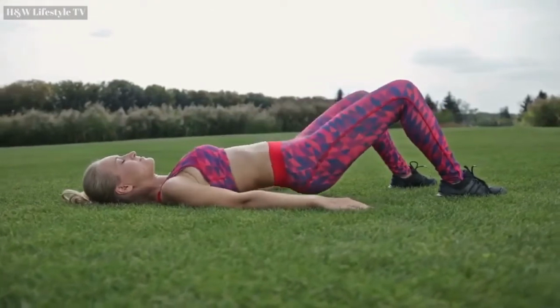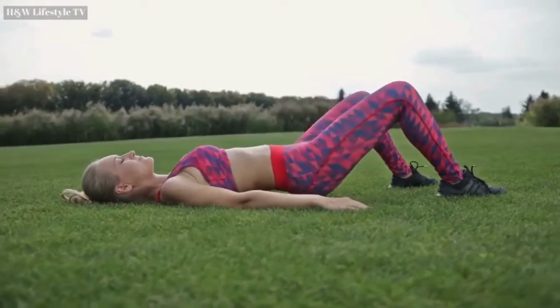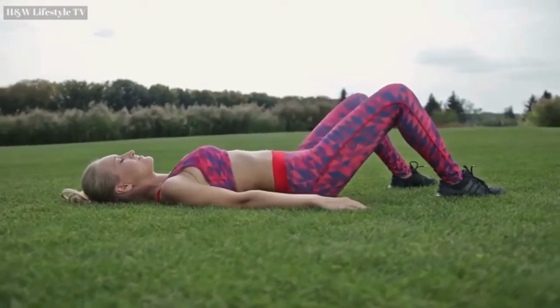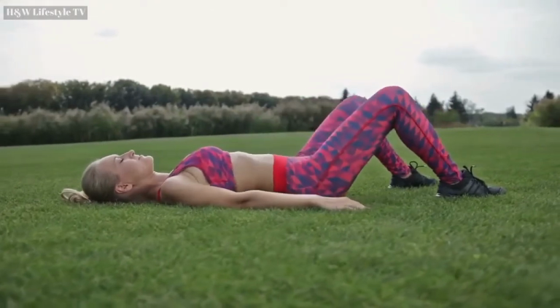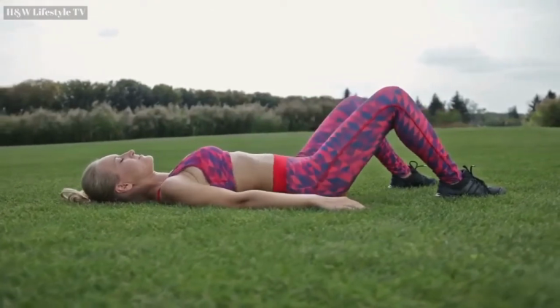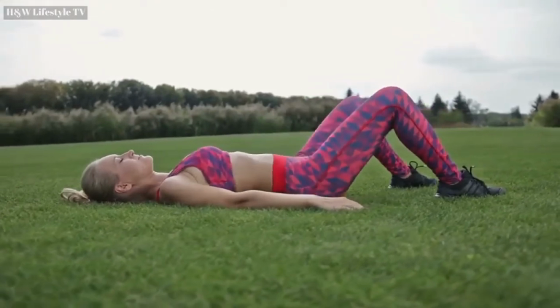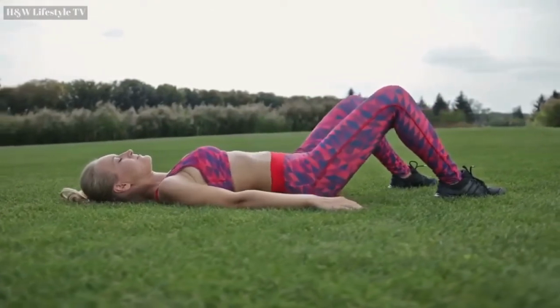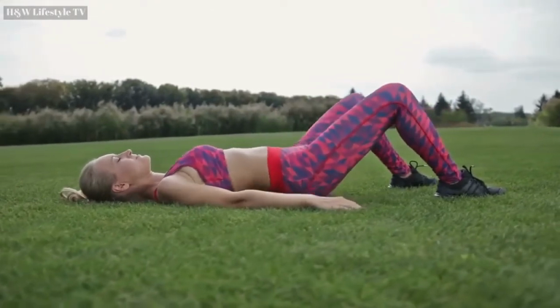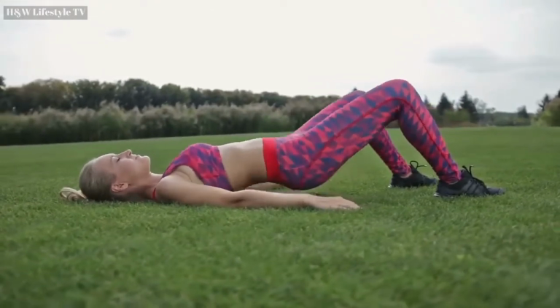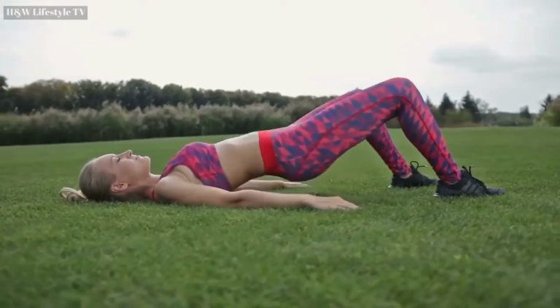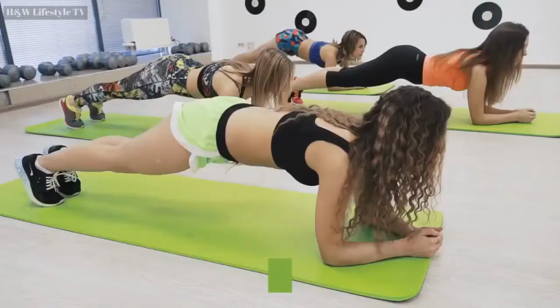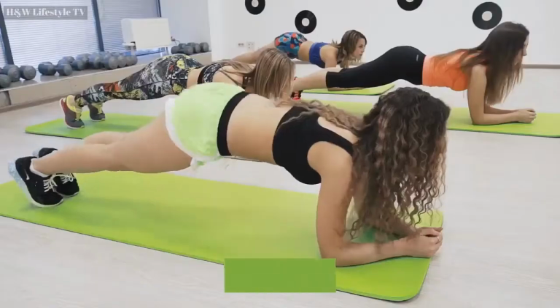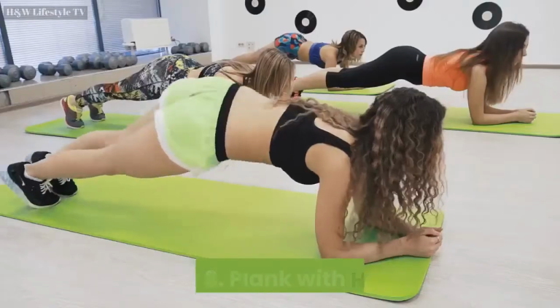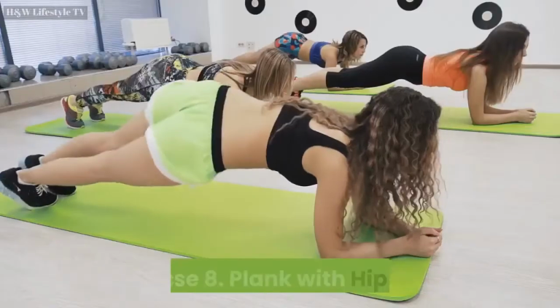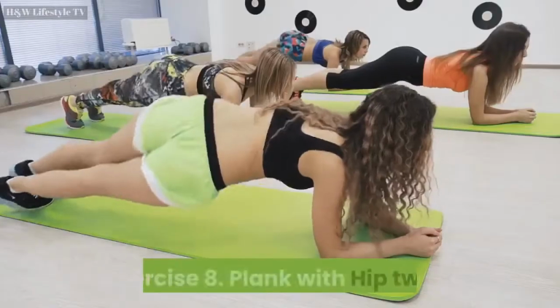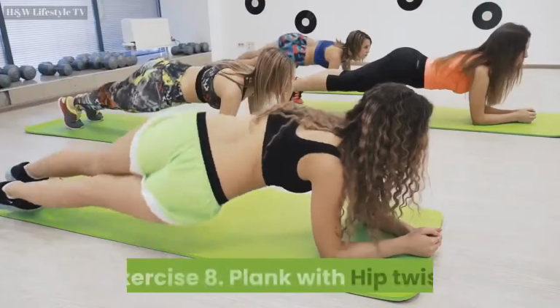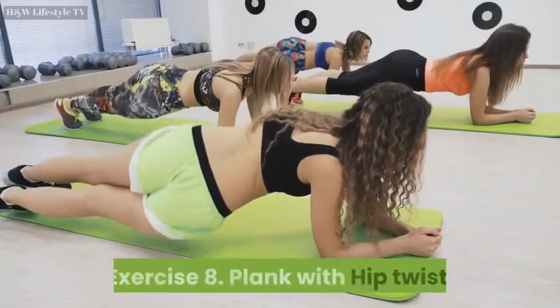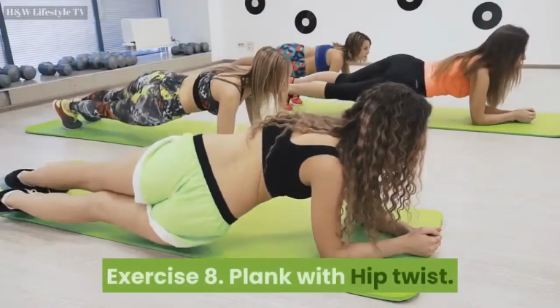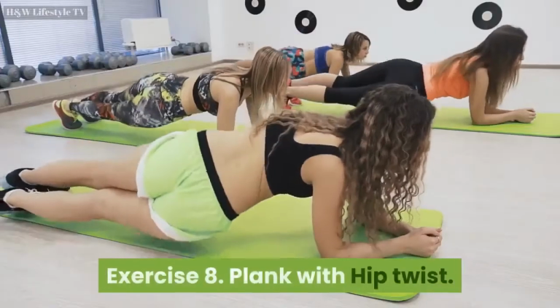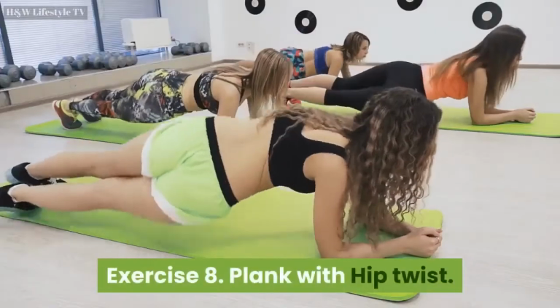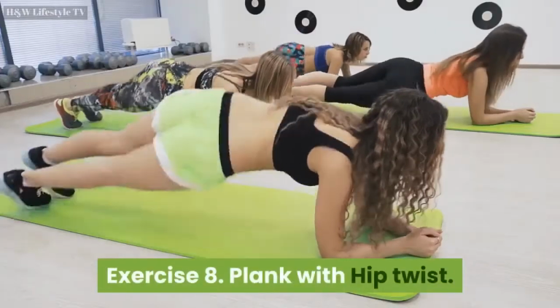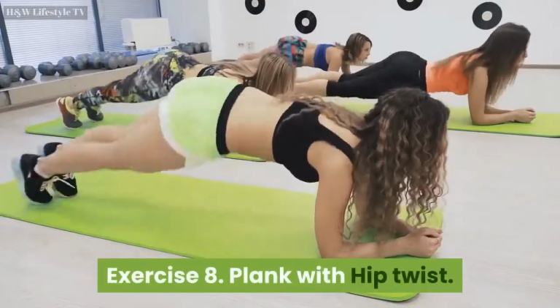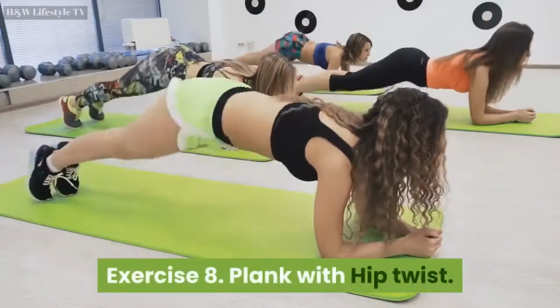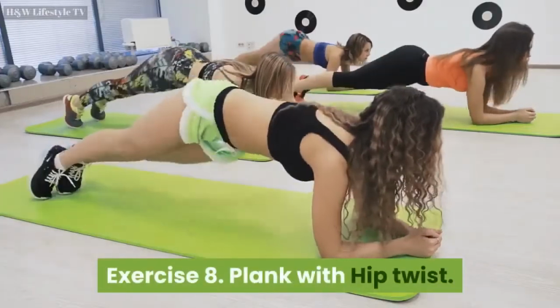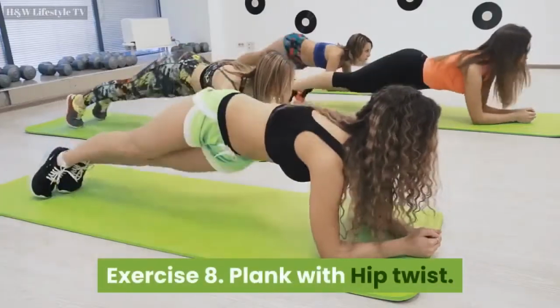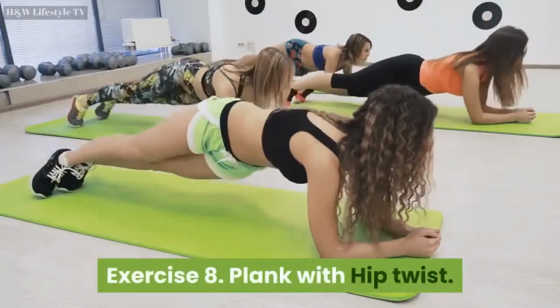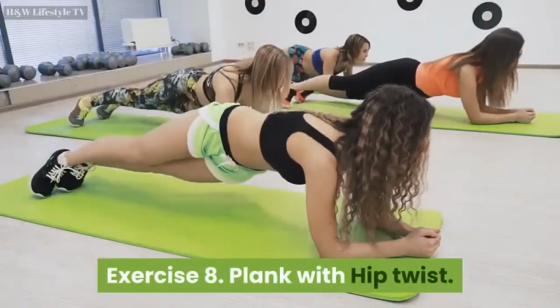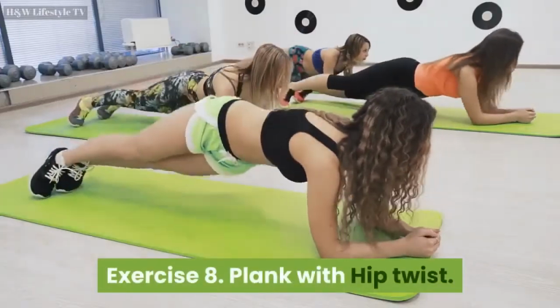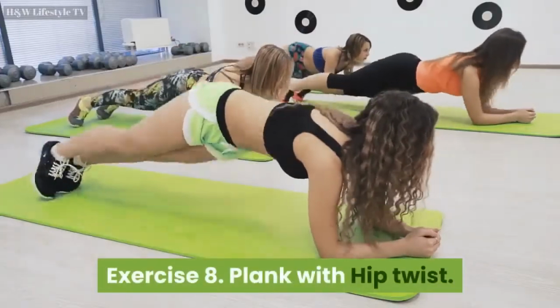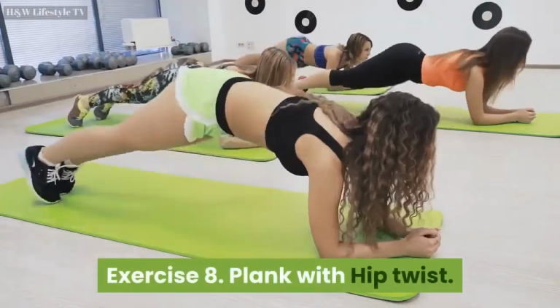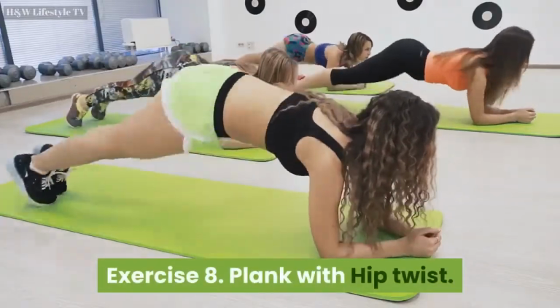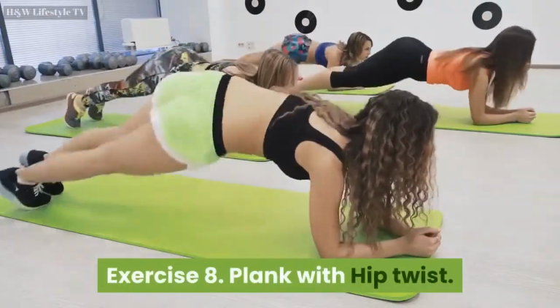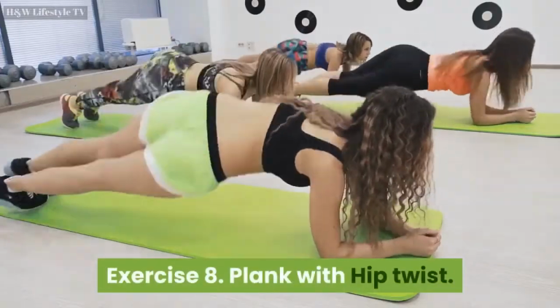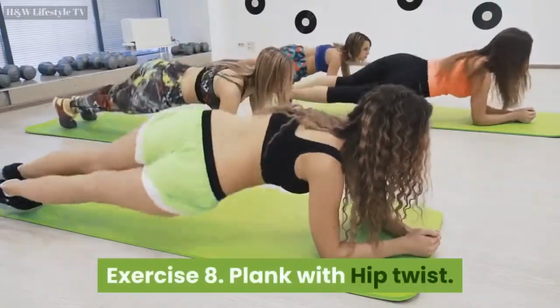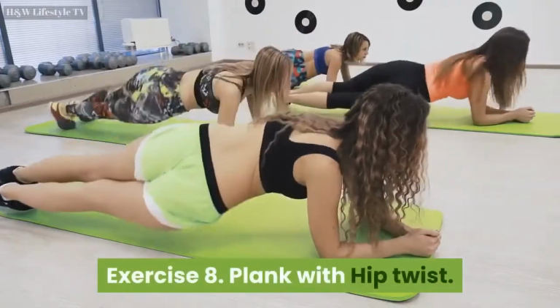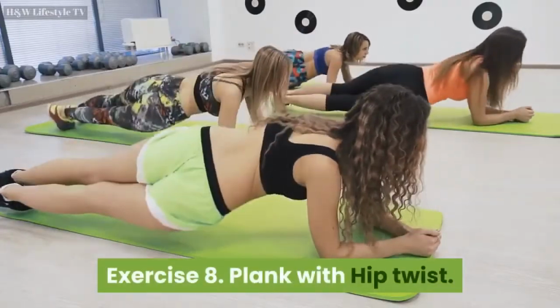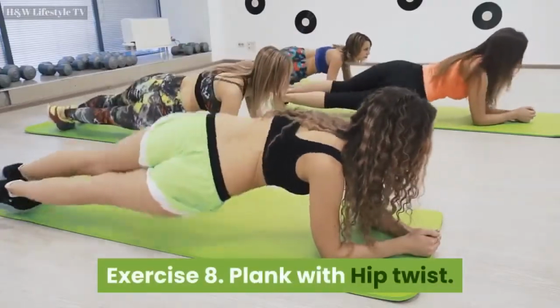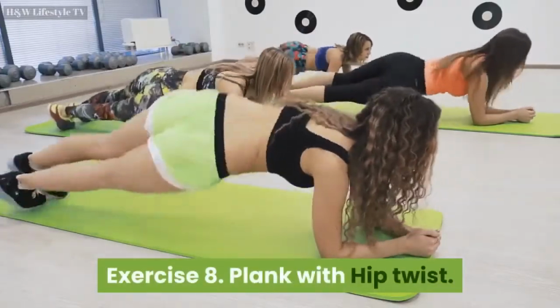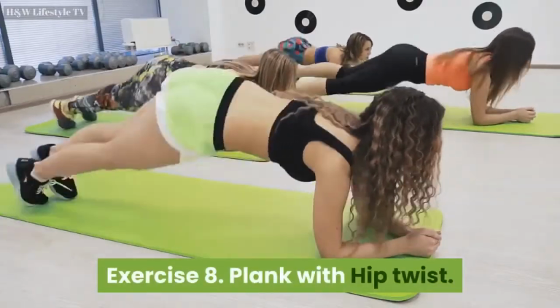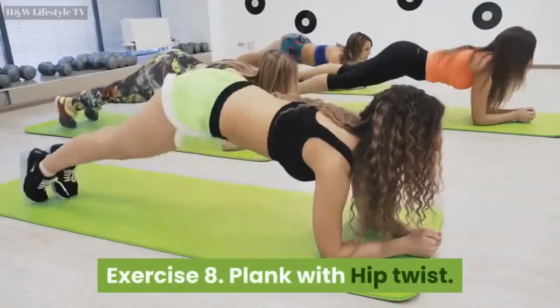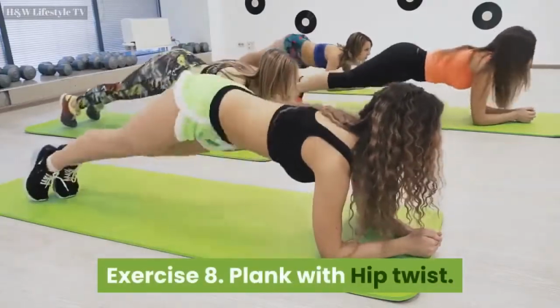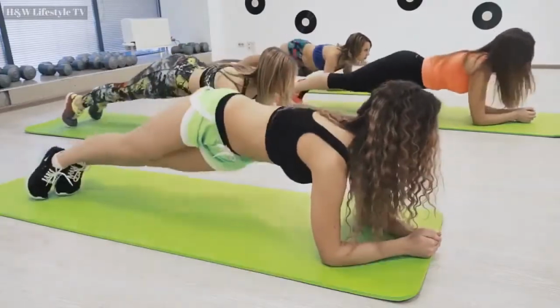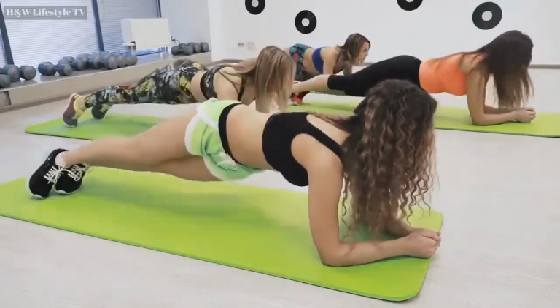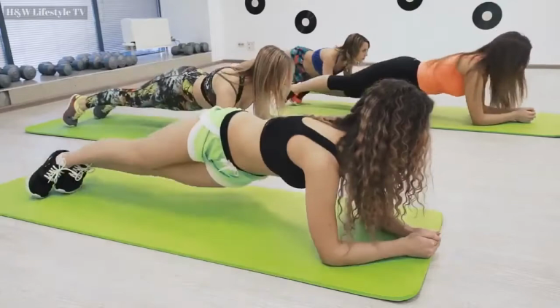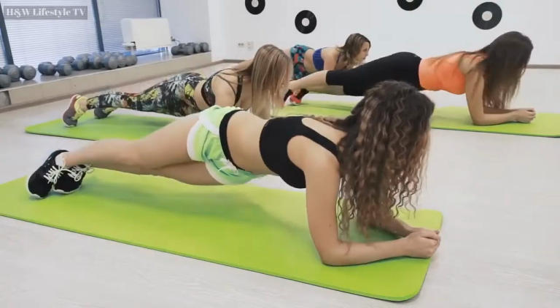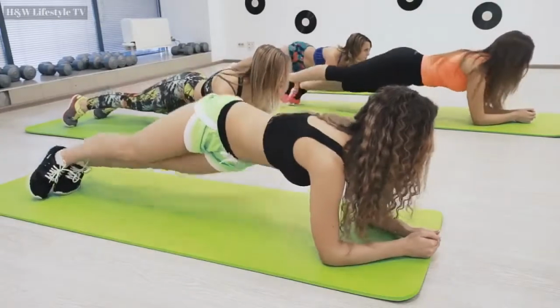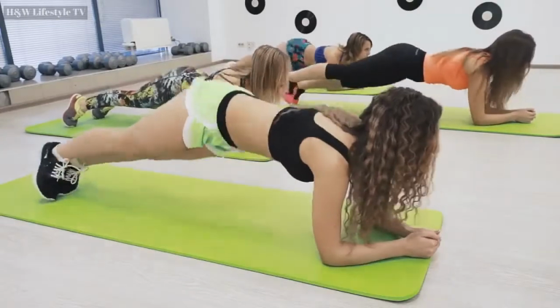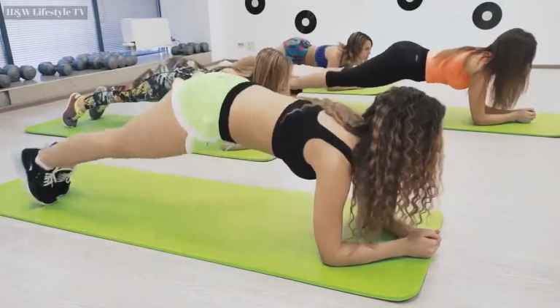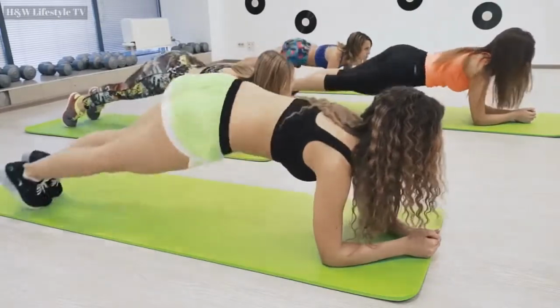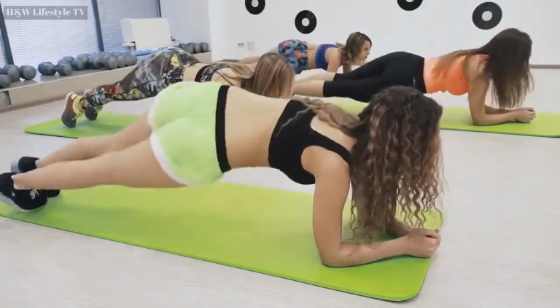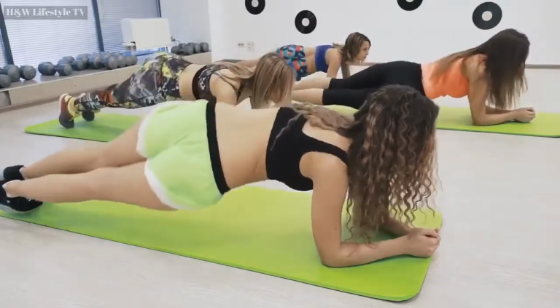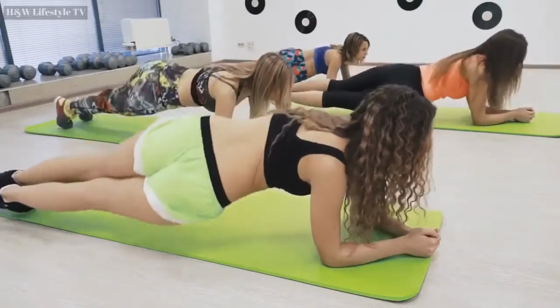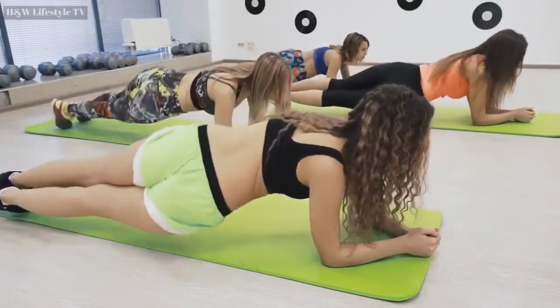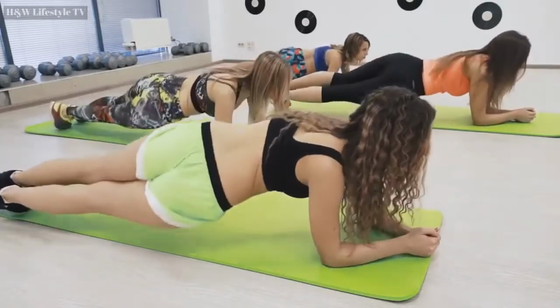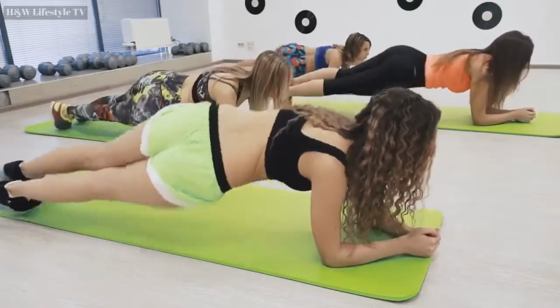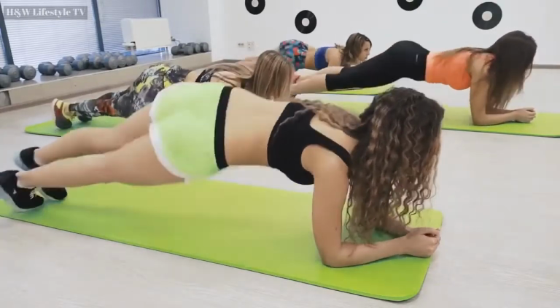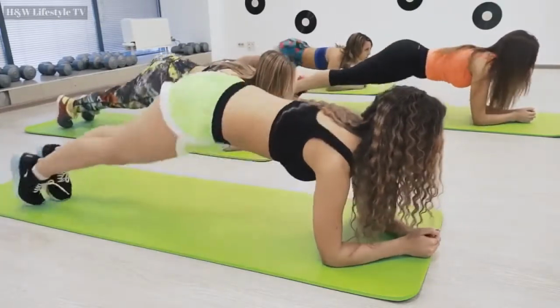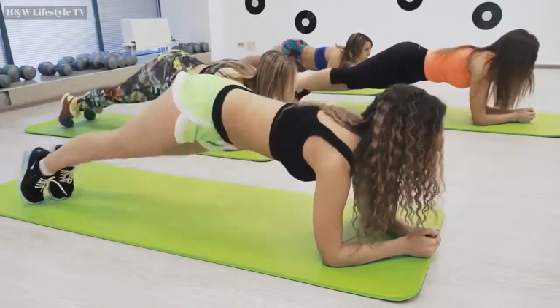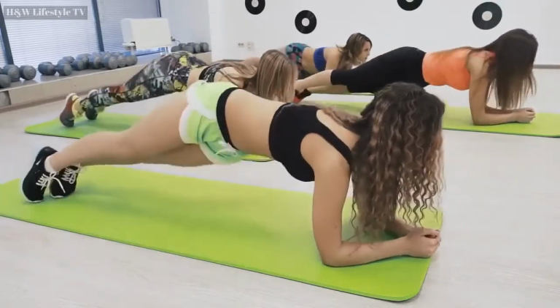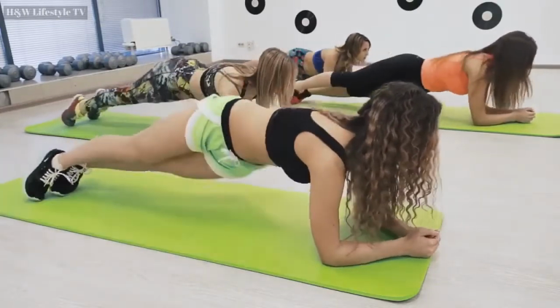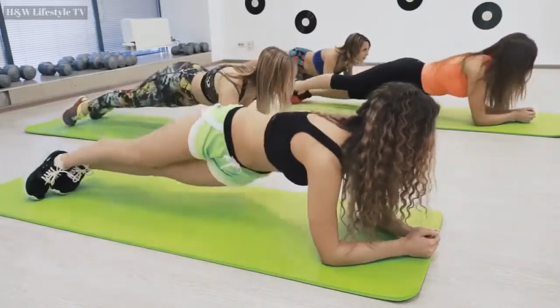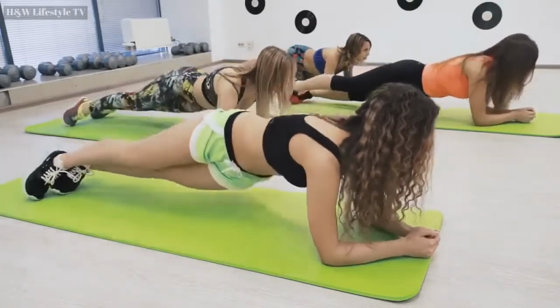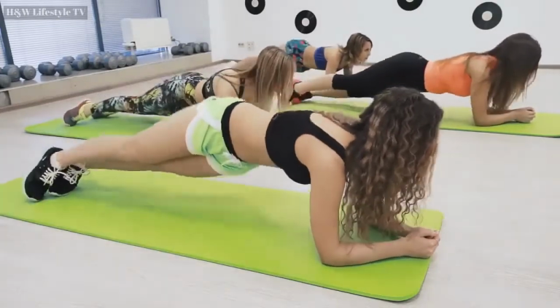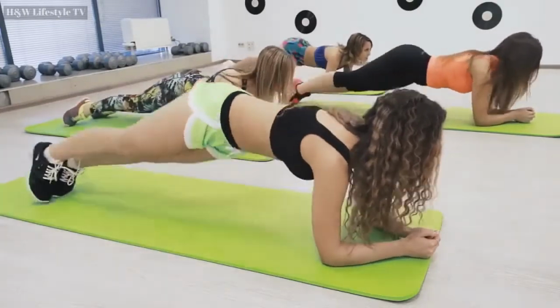Exercise 8: Plank with Hip Twist. Repeat for 30 seconds. Countdown starts now.